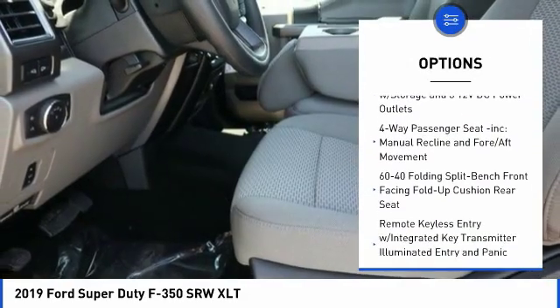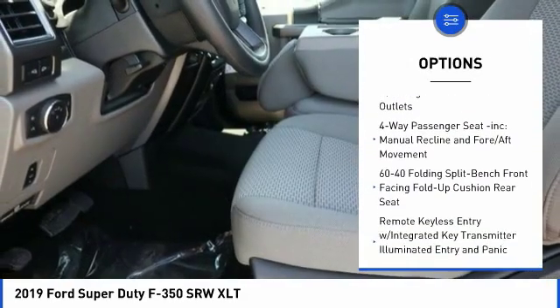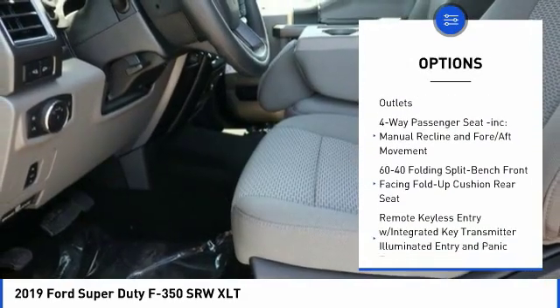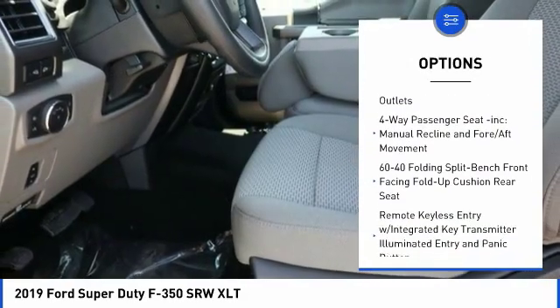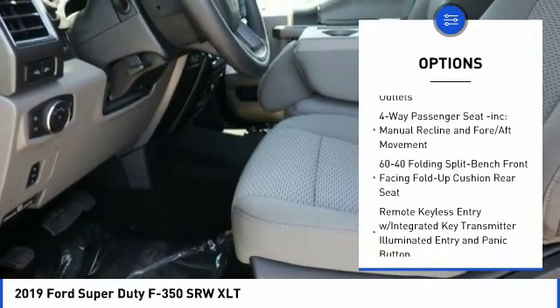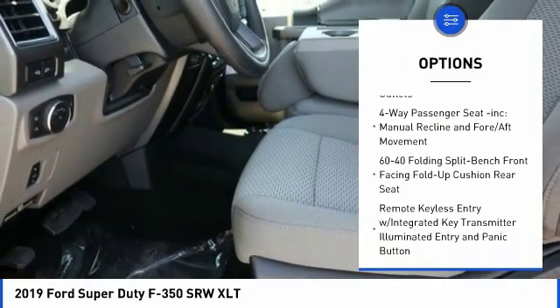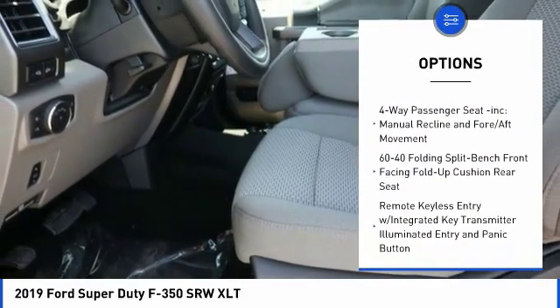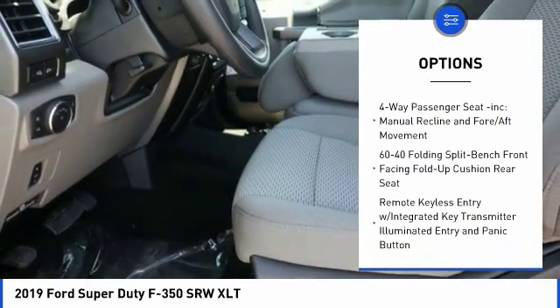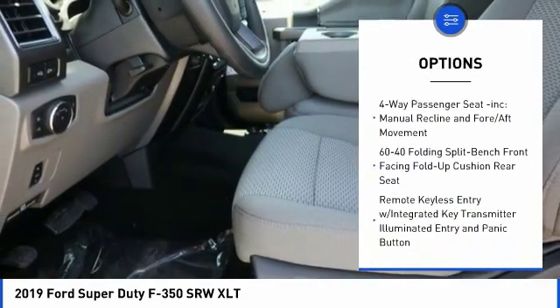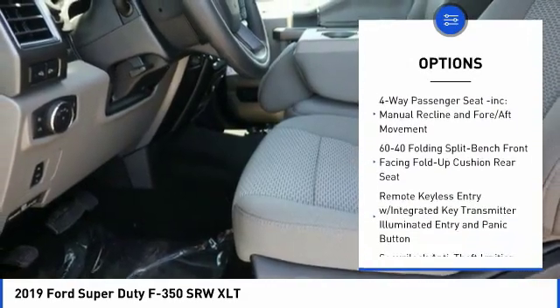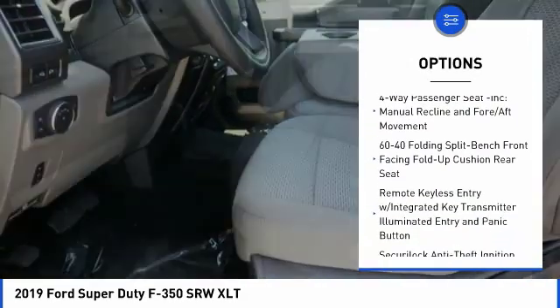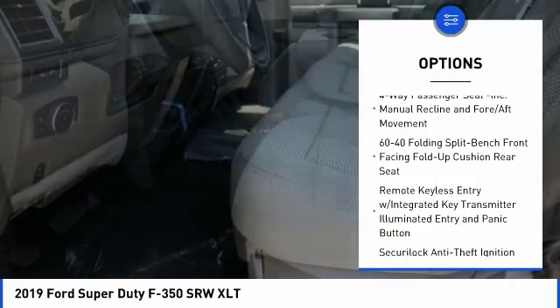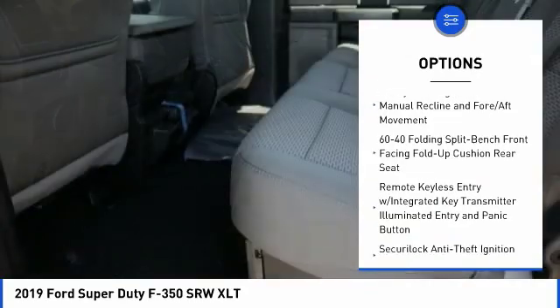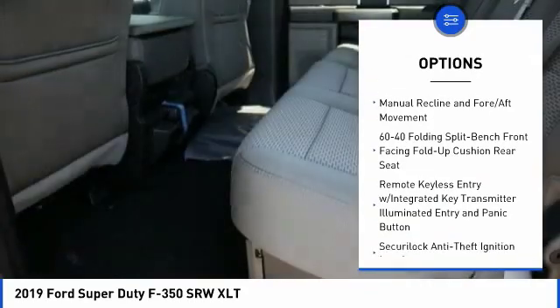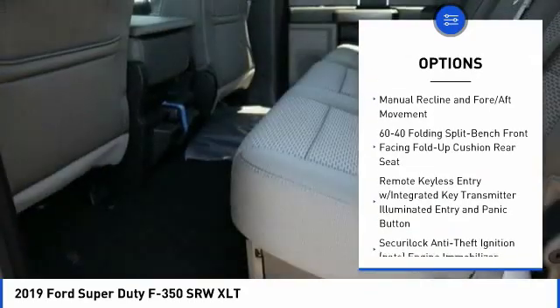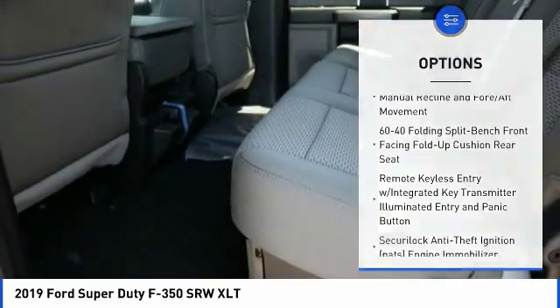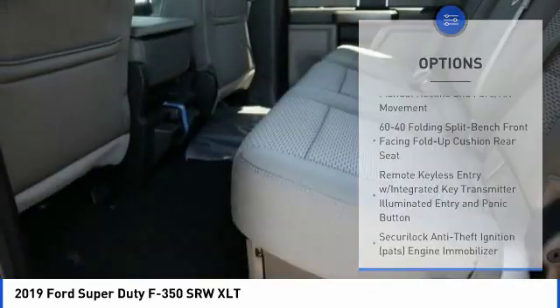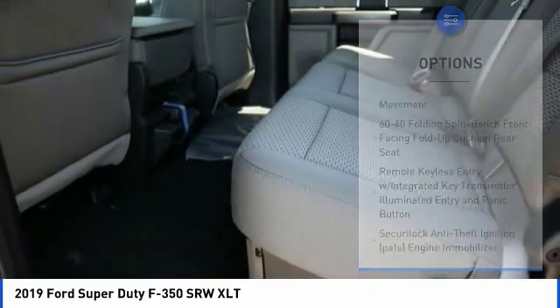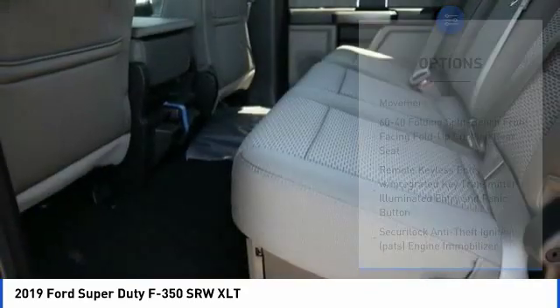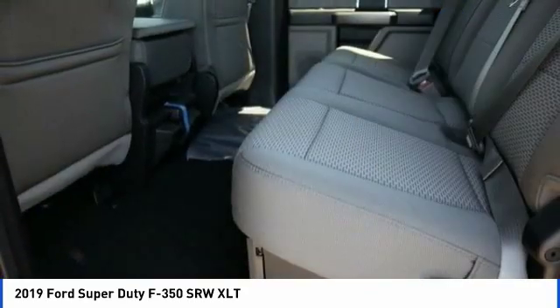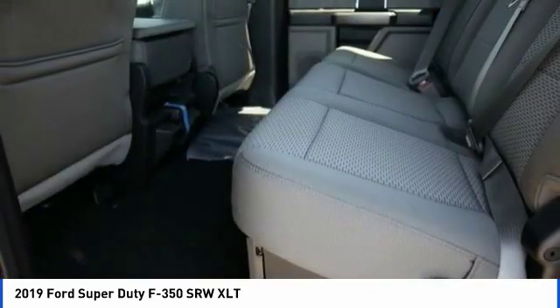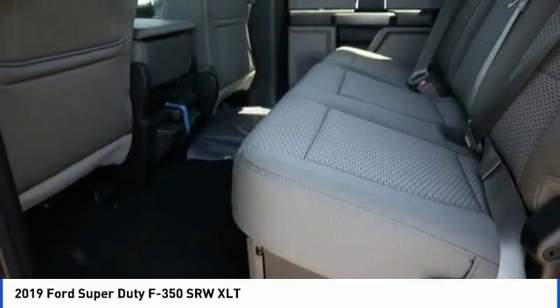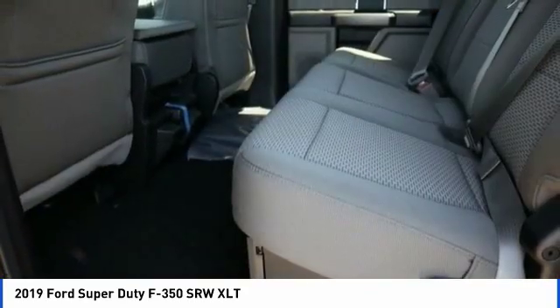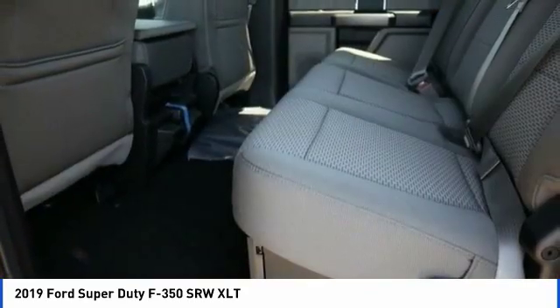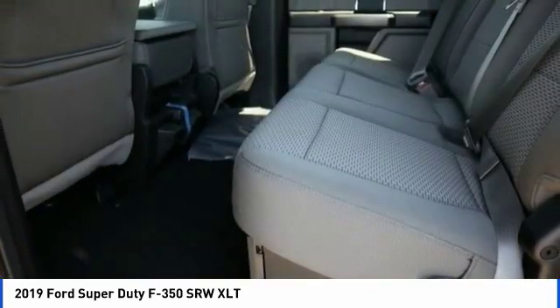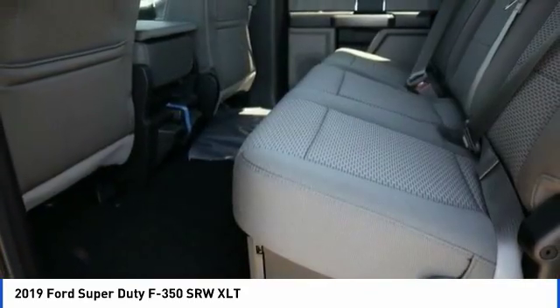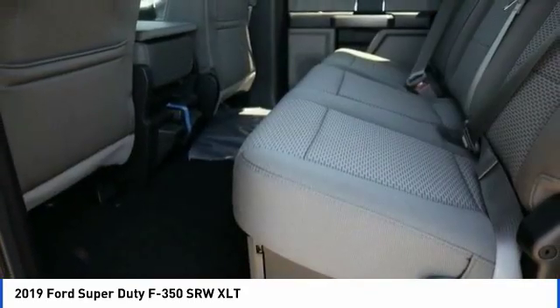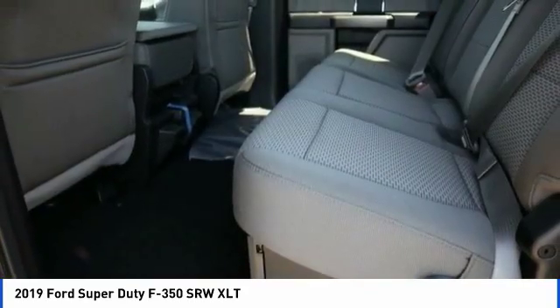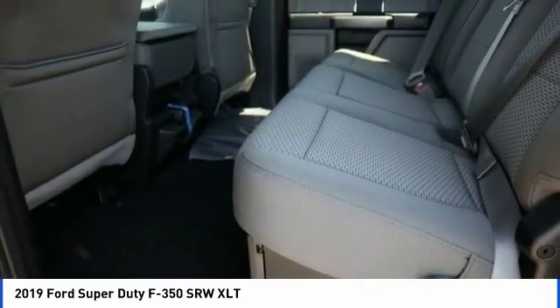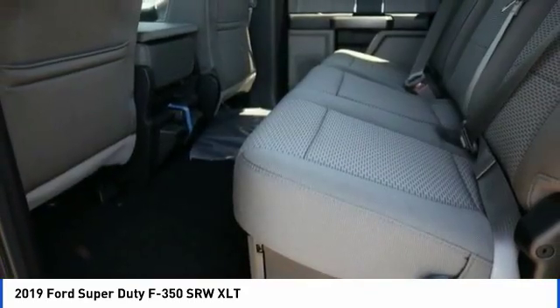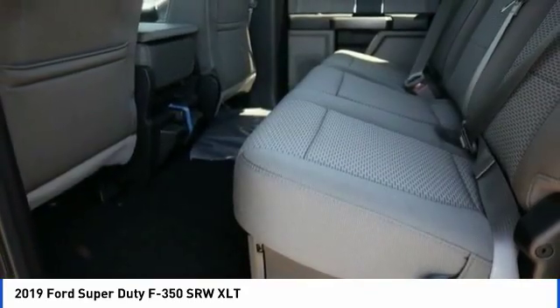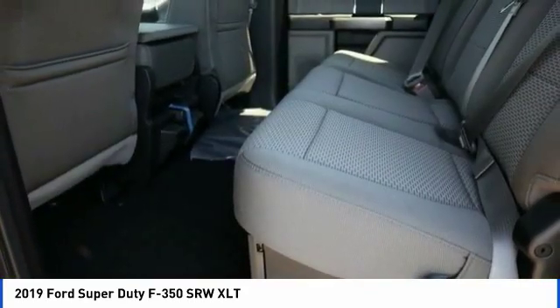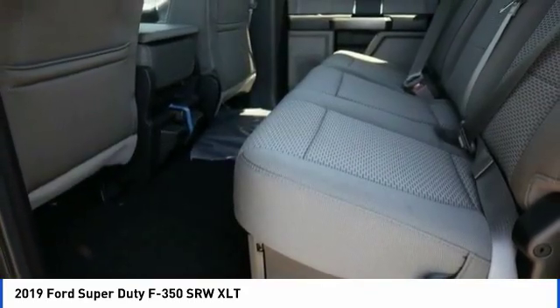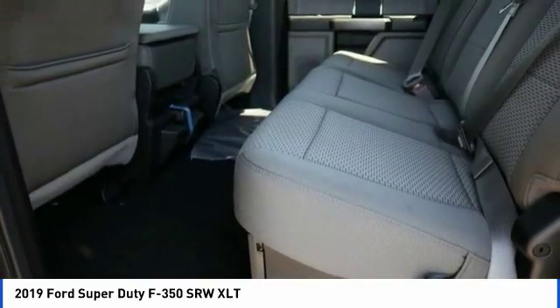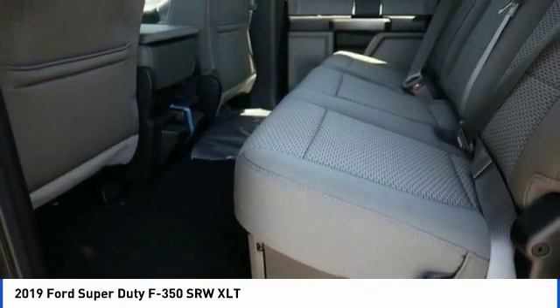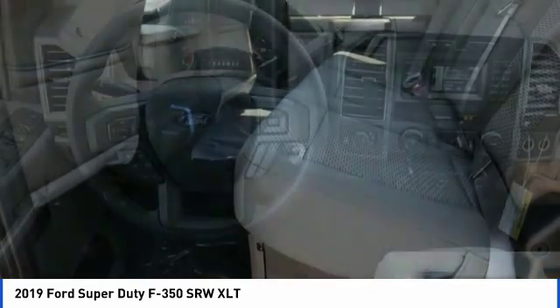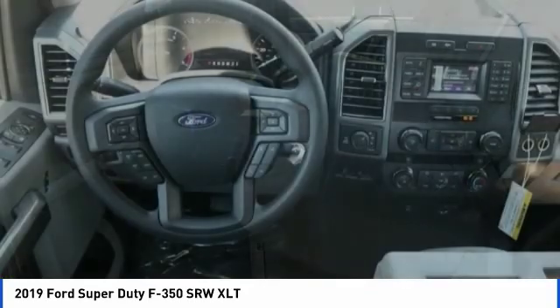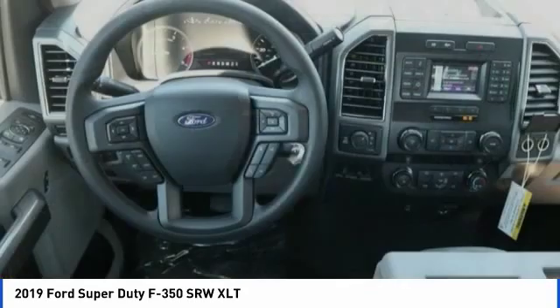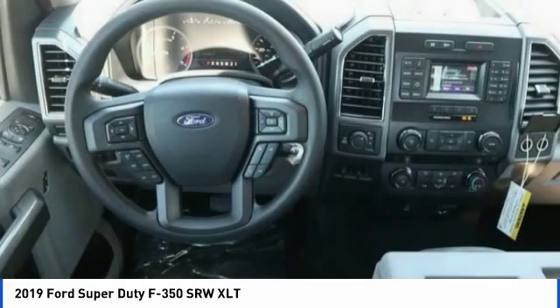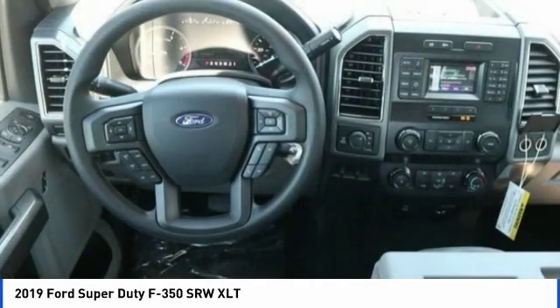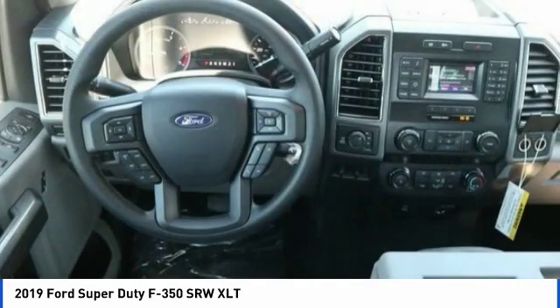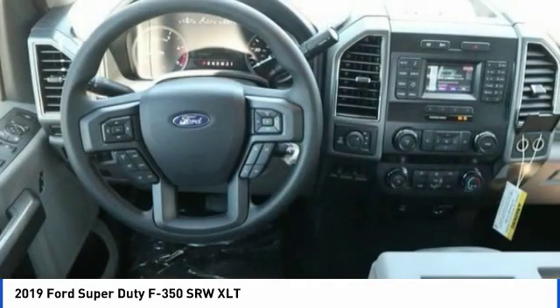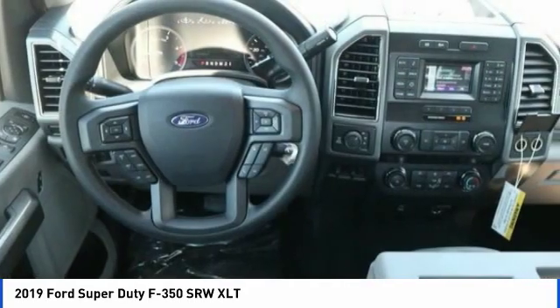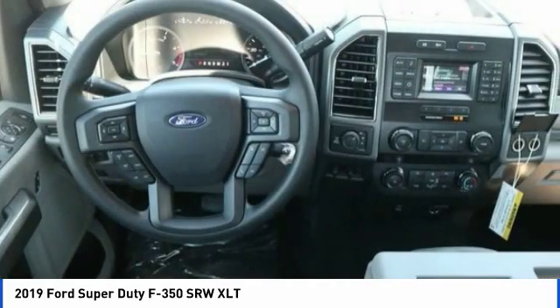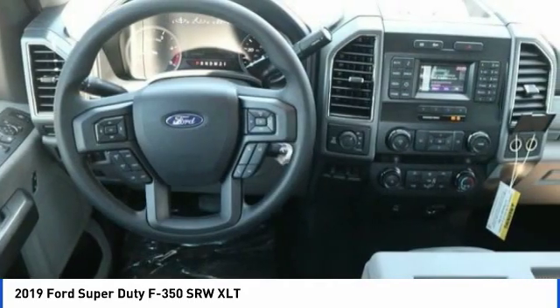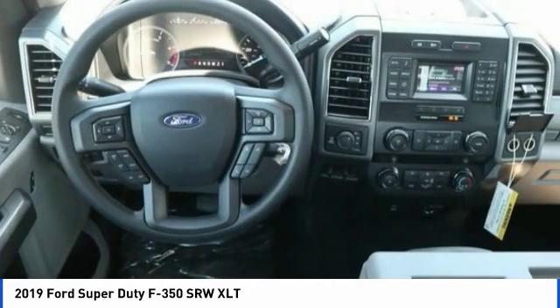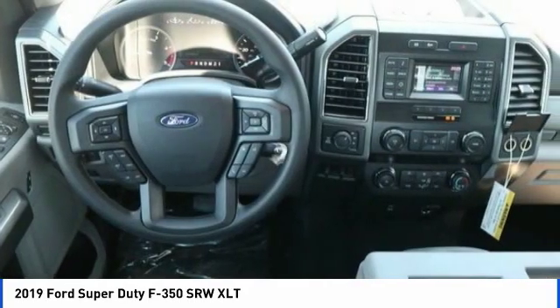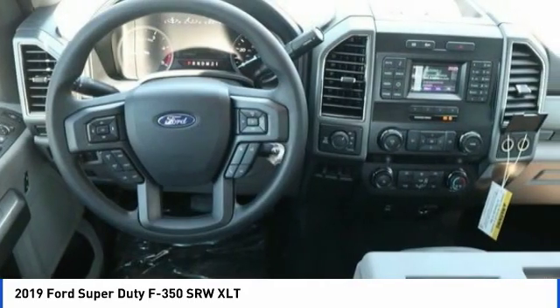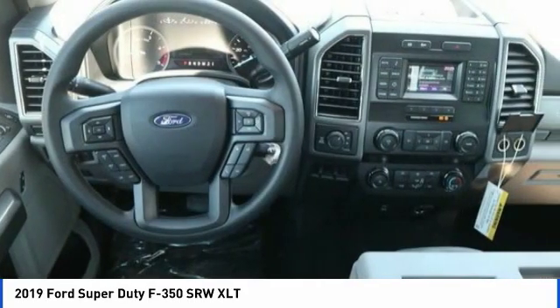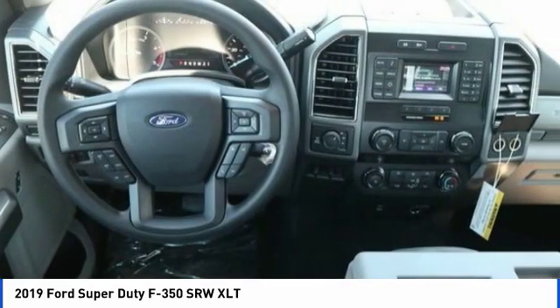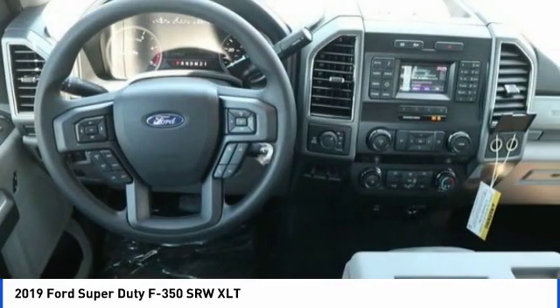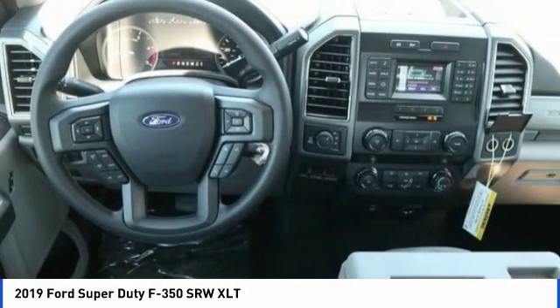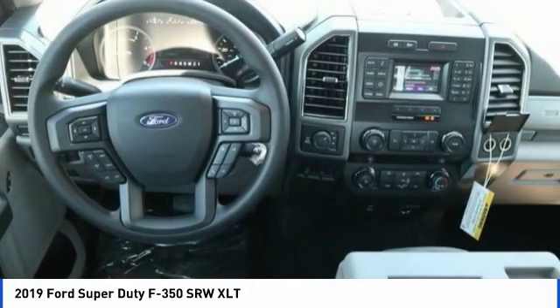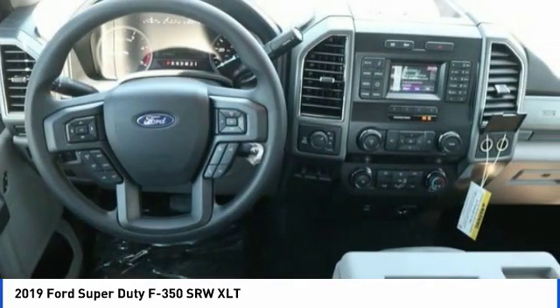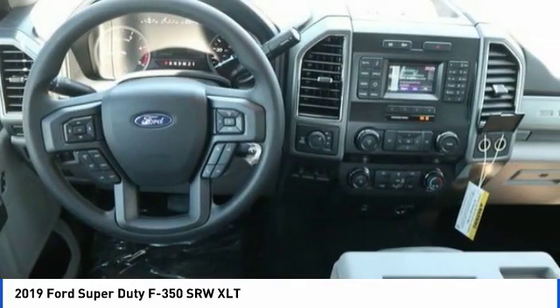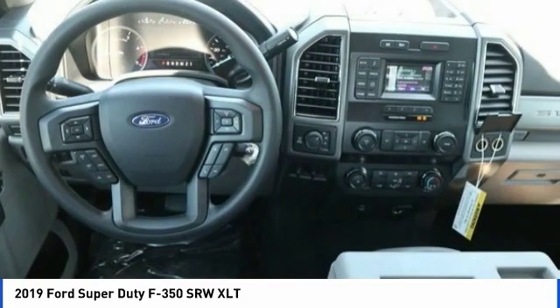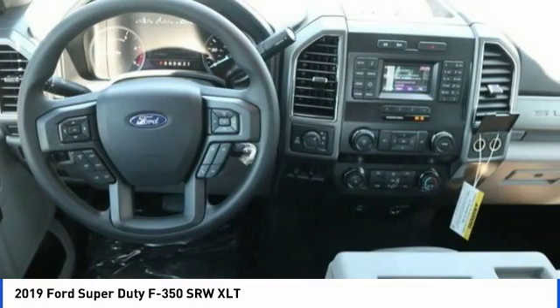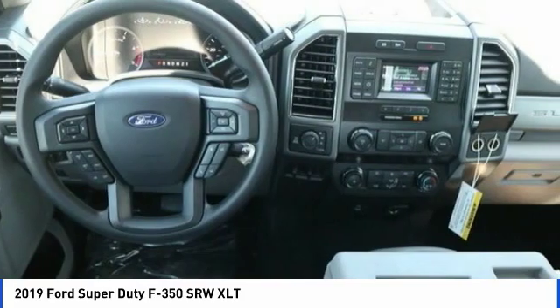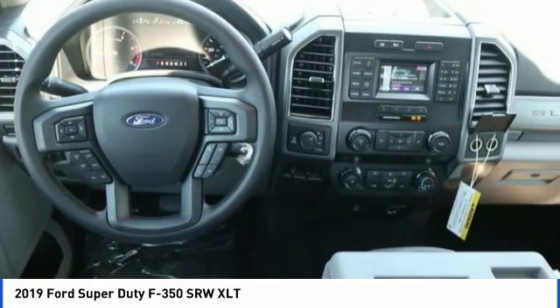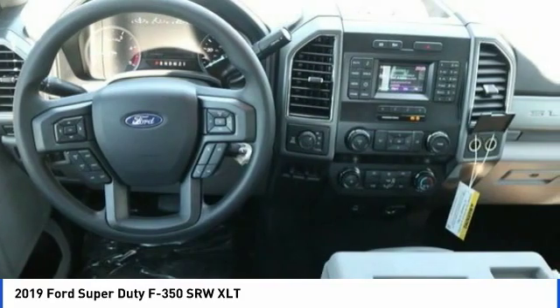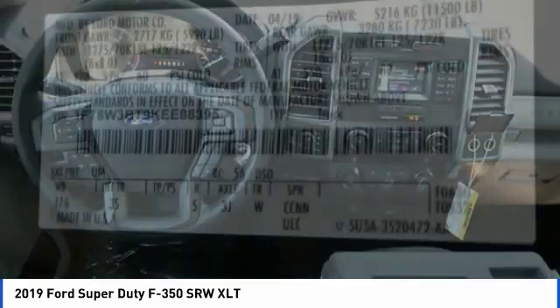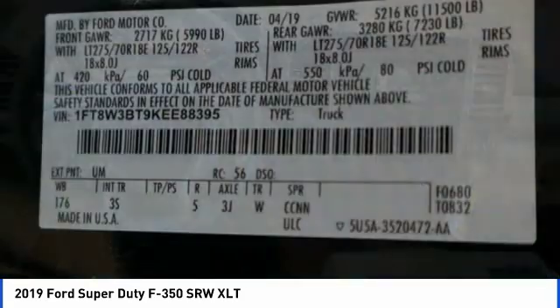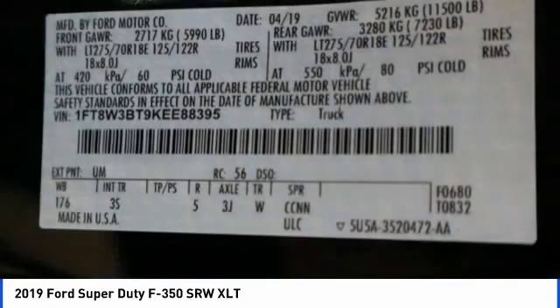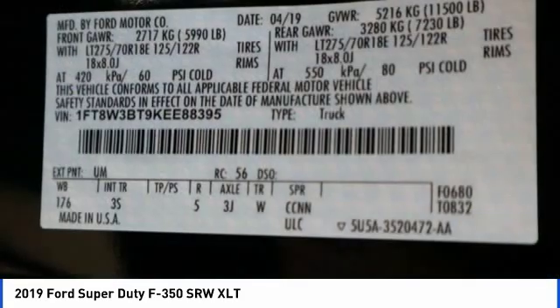Perimeter alarm, front license plate bracket, black door handles, four-piece floor mat set, power rear window sunshade.